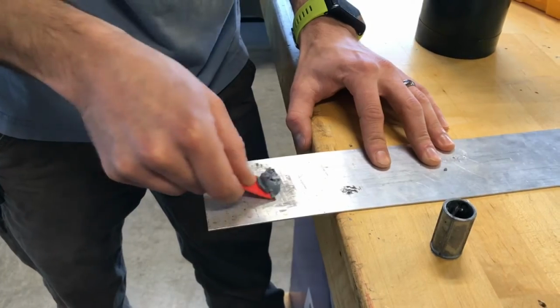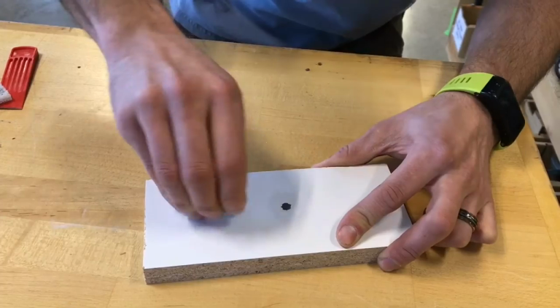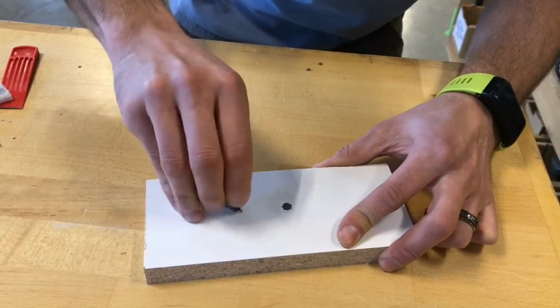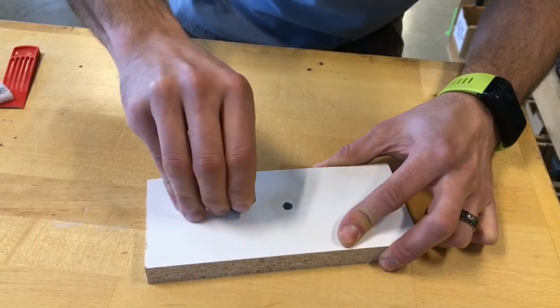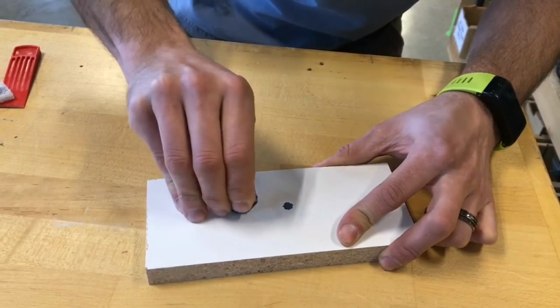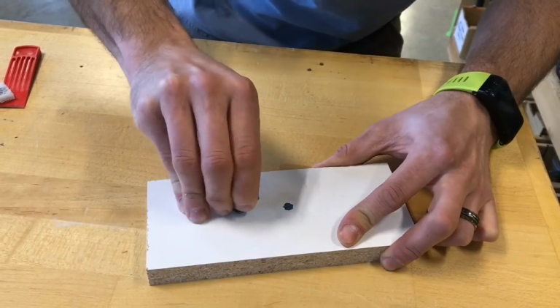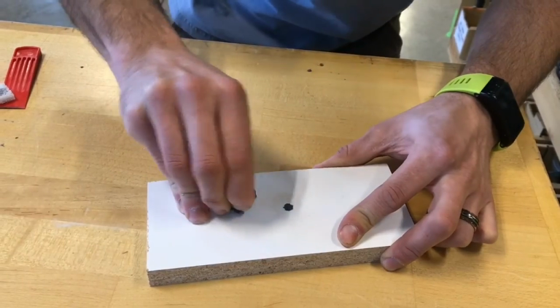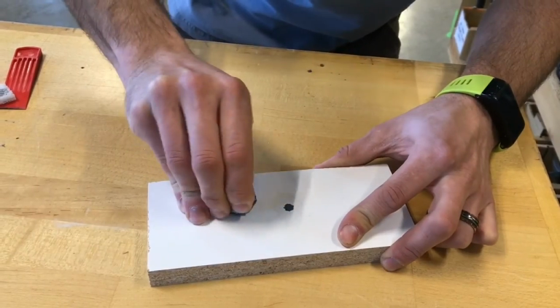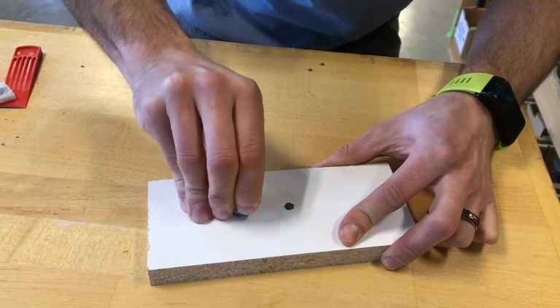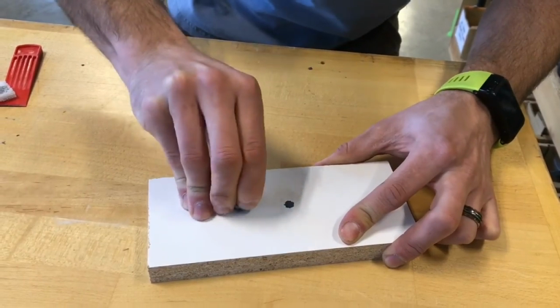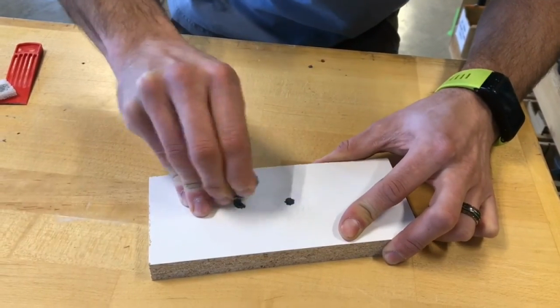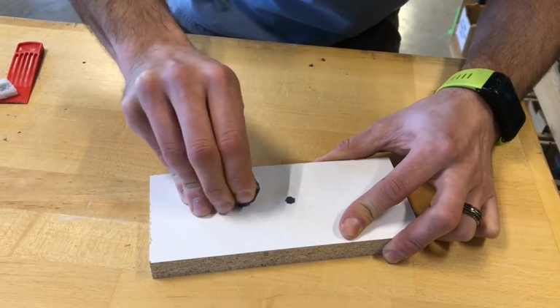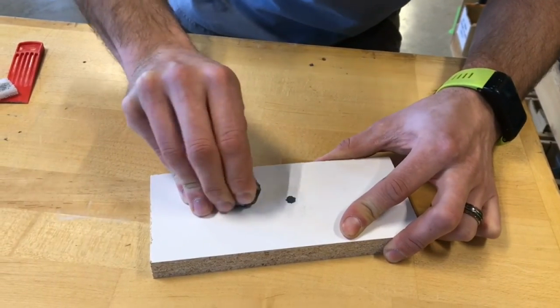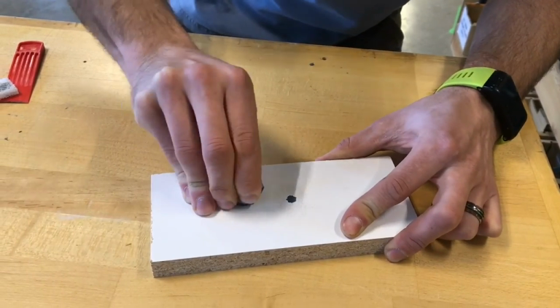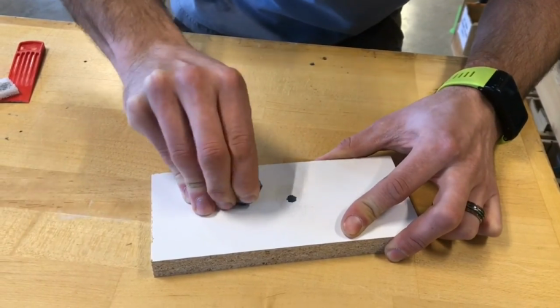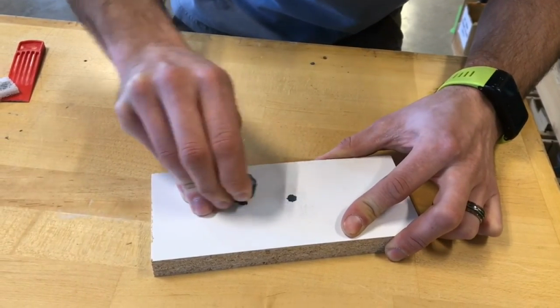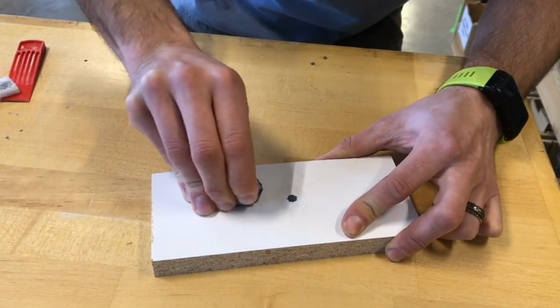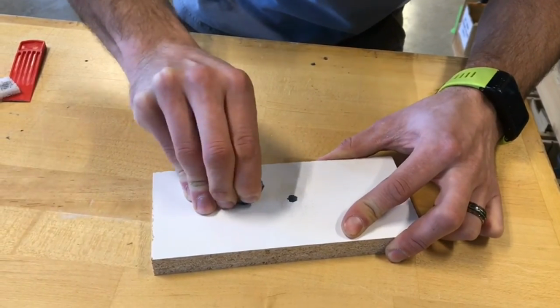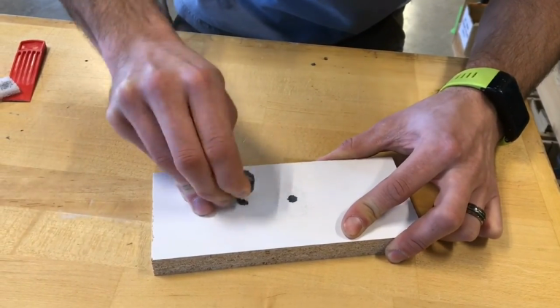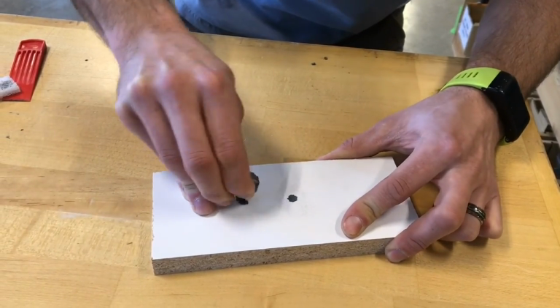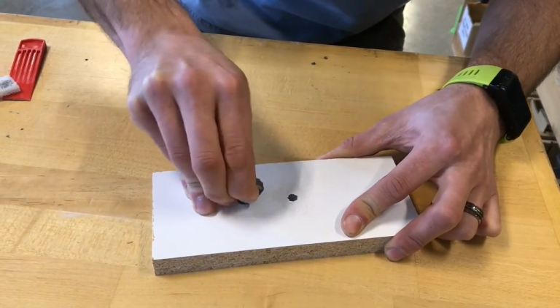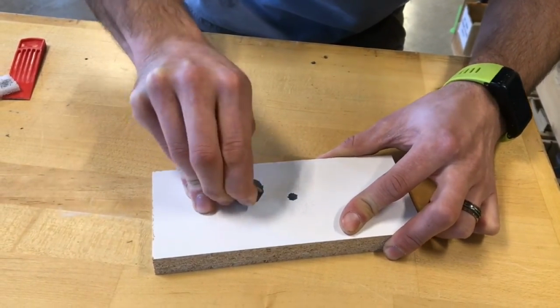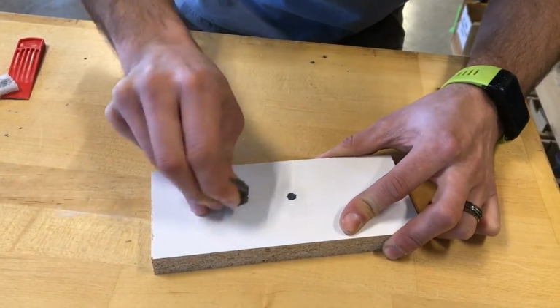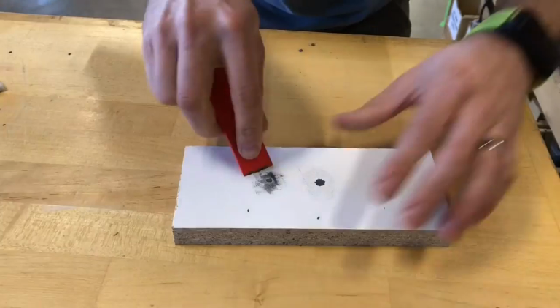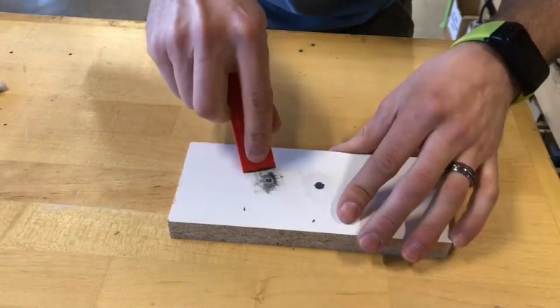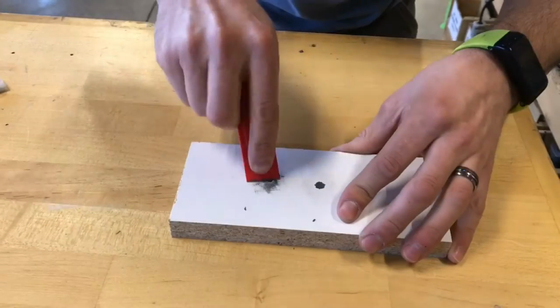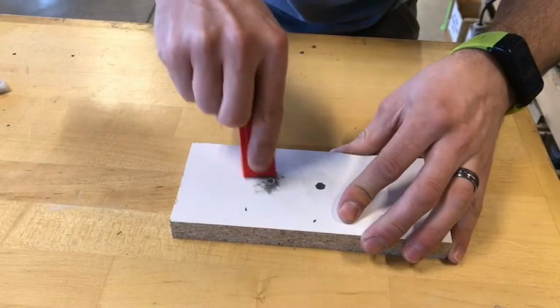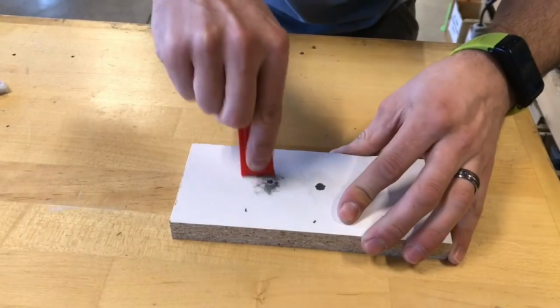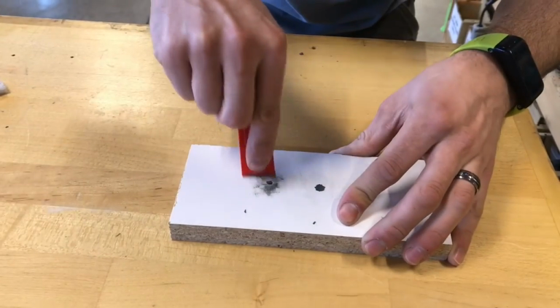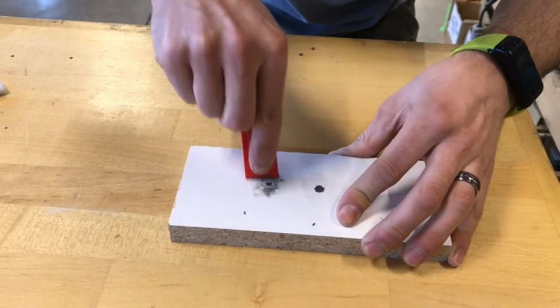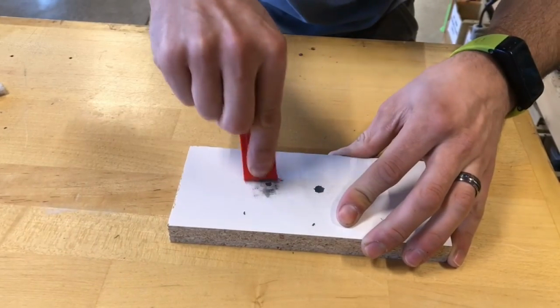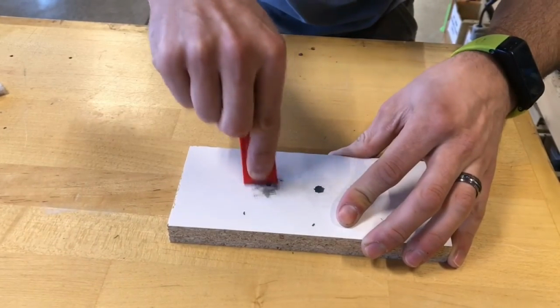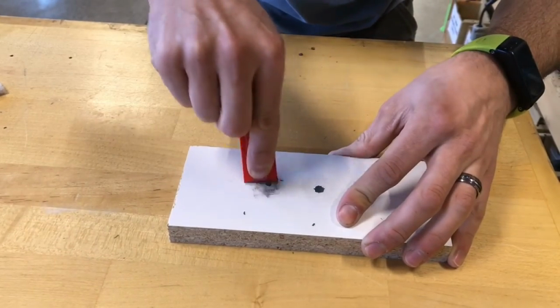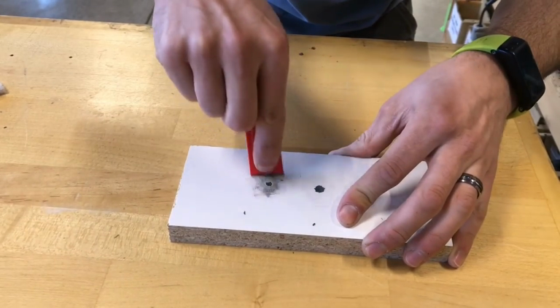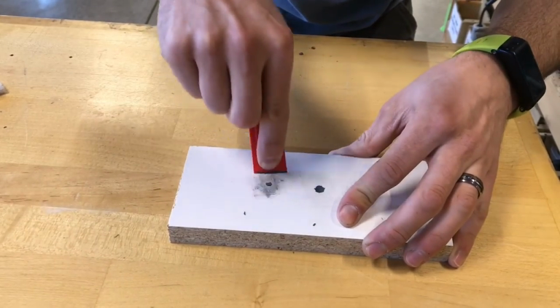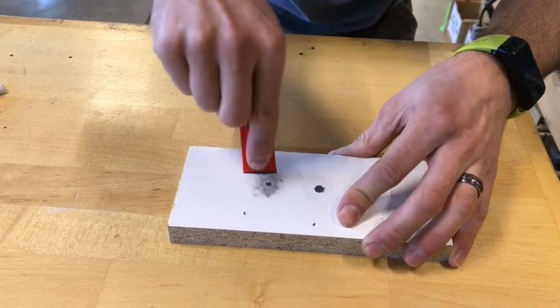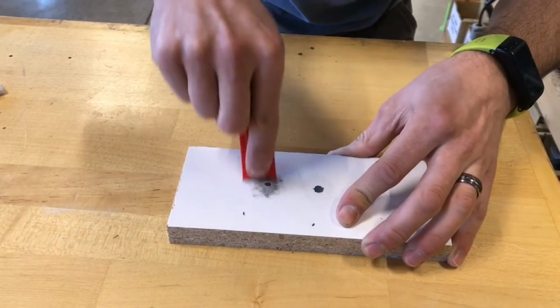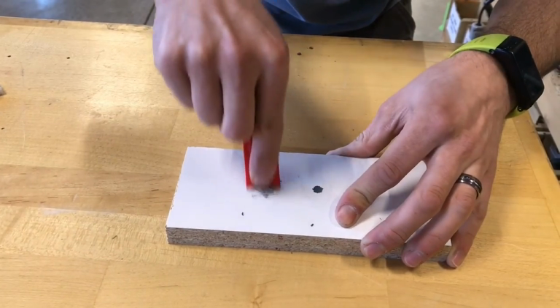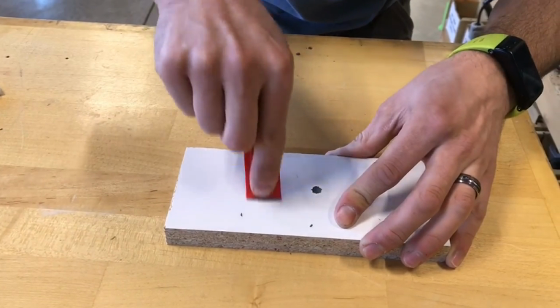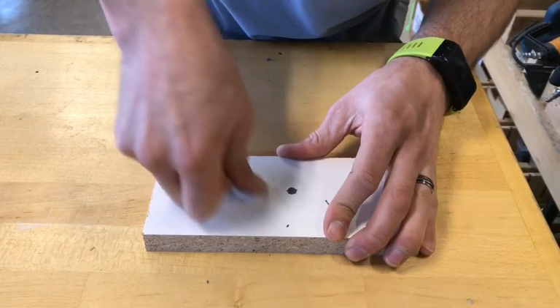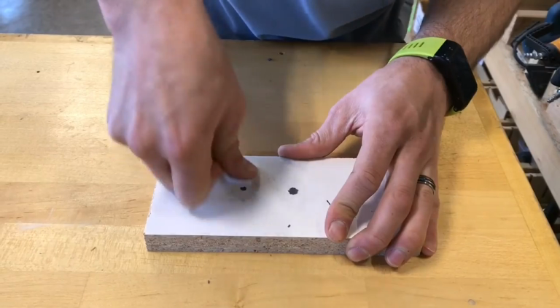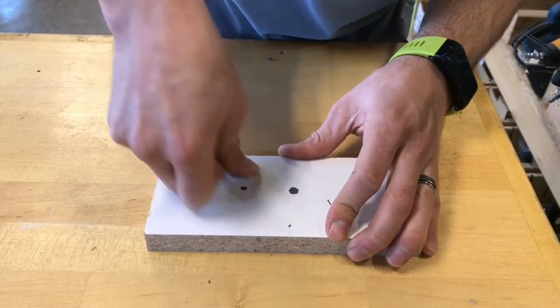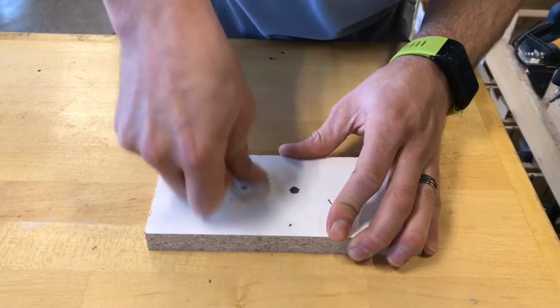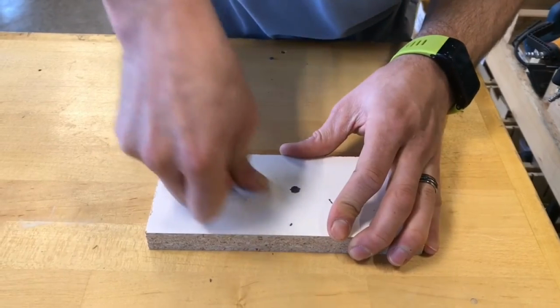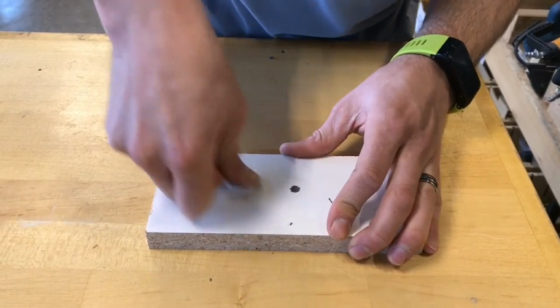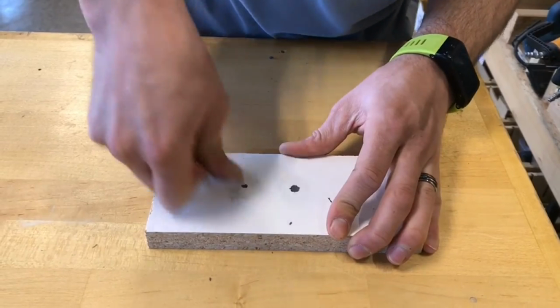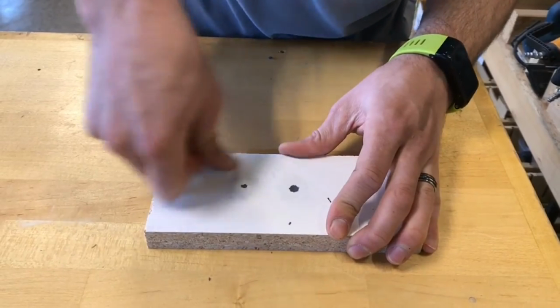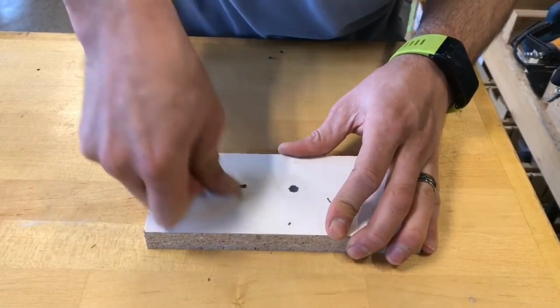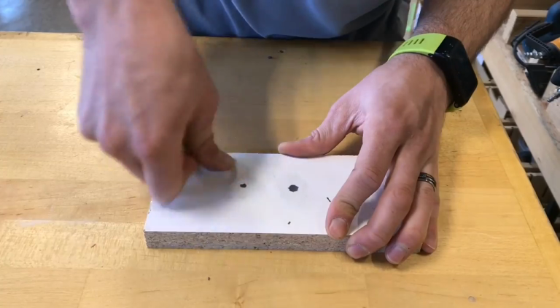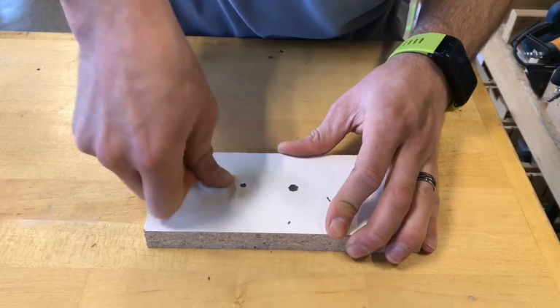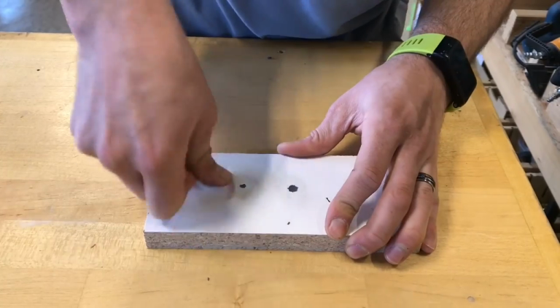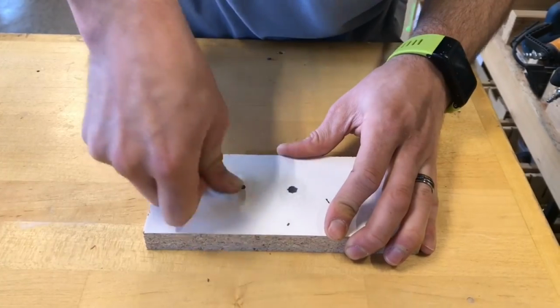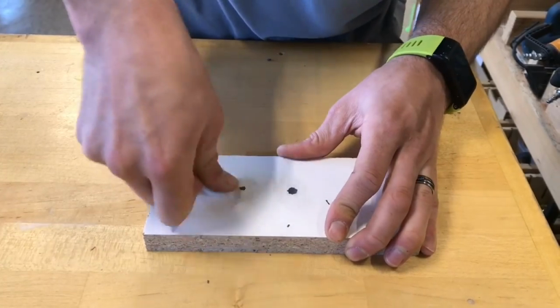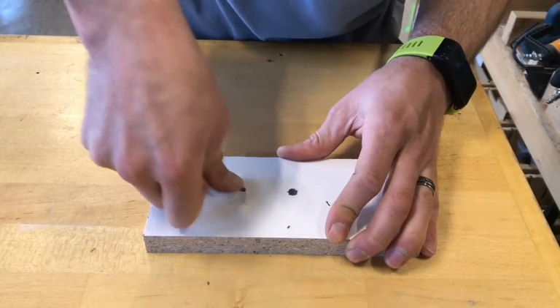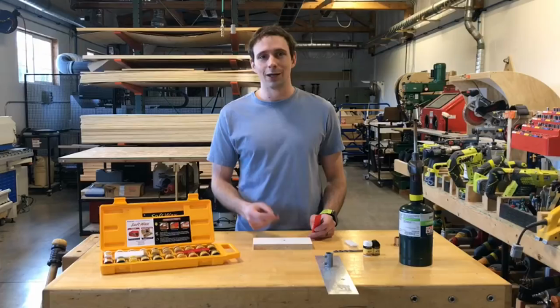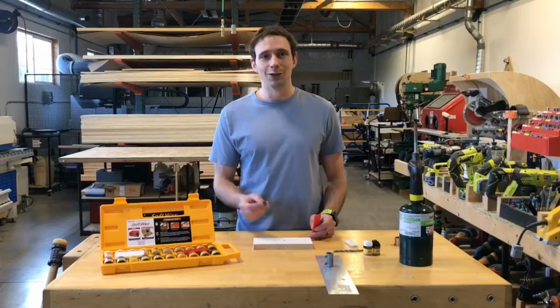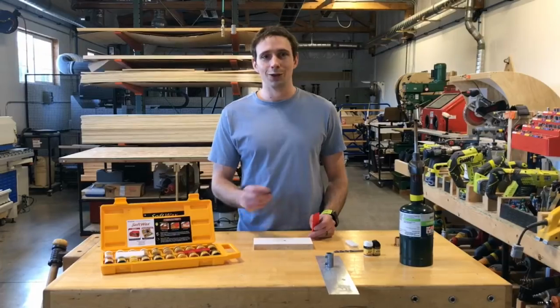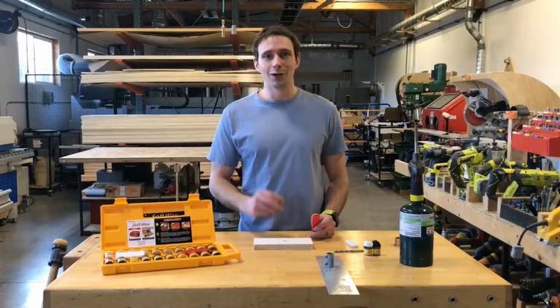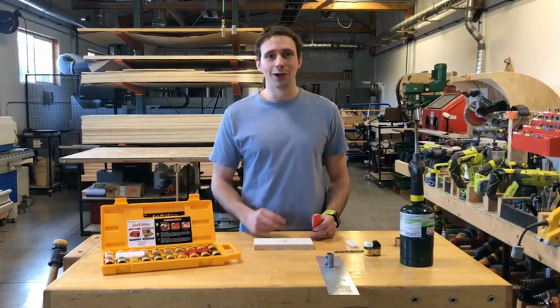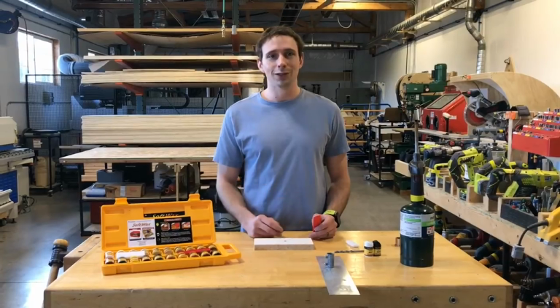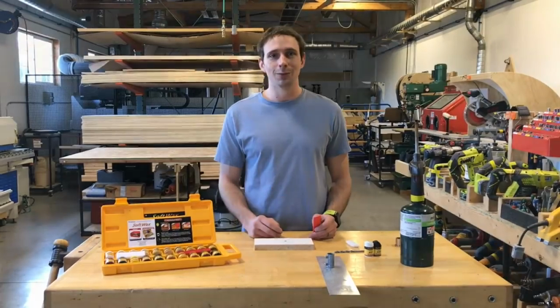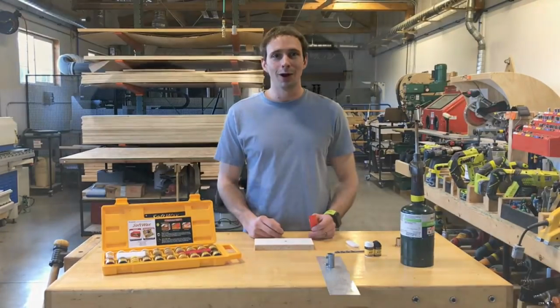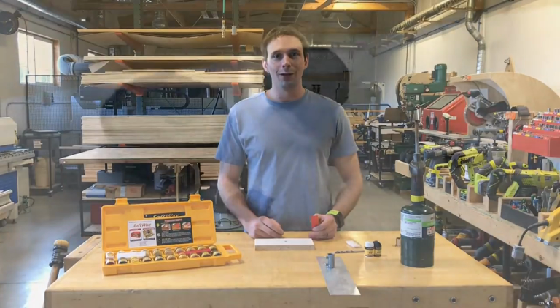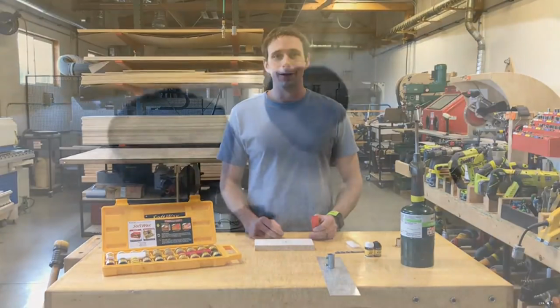Then if you want to fill your hole, all you got to do is rub it in, scrape it off, buff it, and you got a beautiful gray fill. That's how you do a custom color.